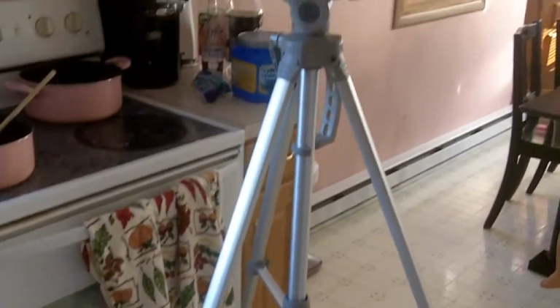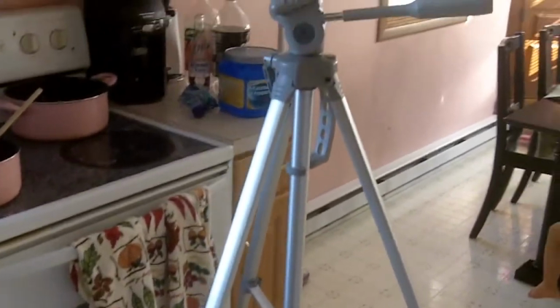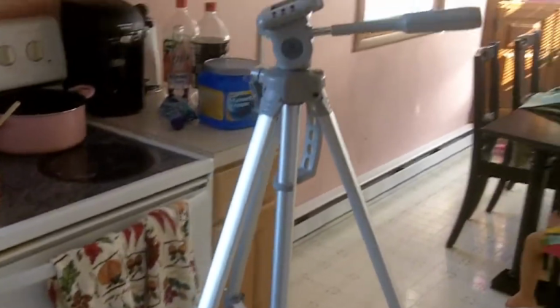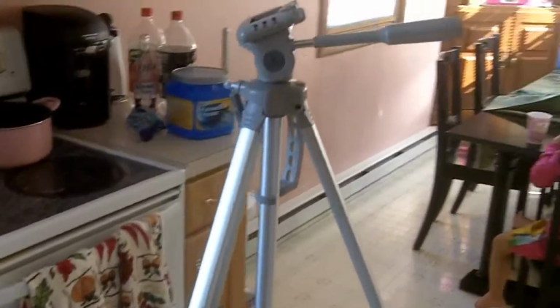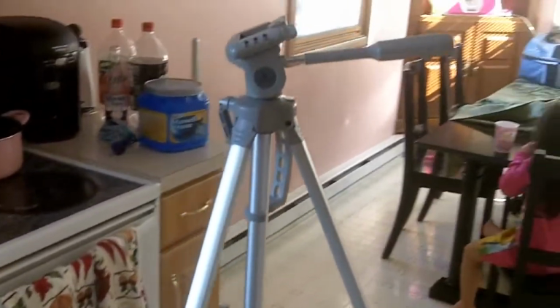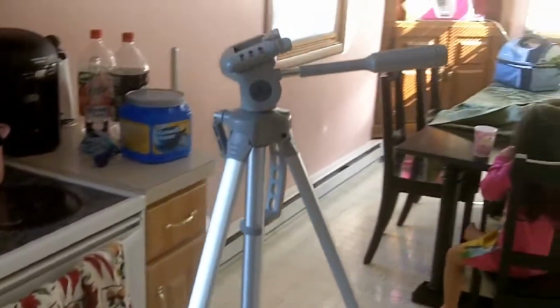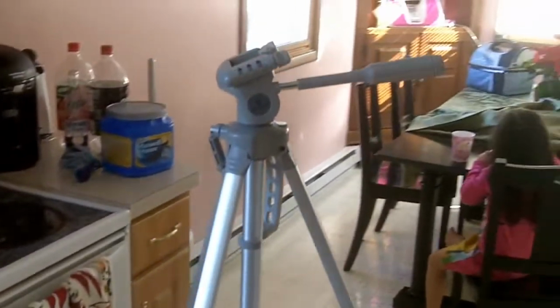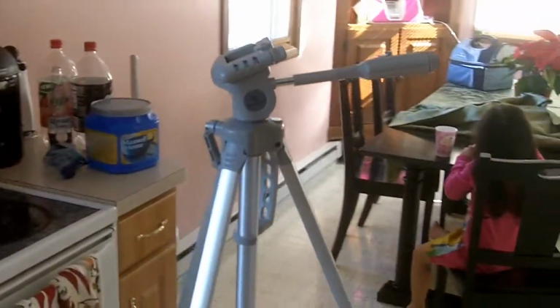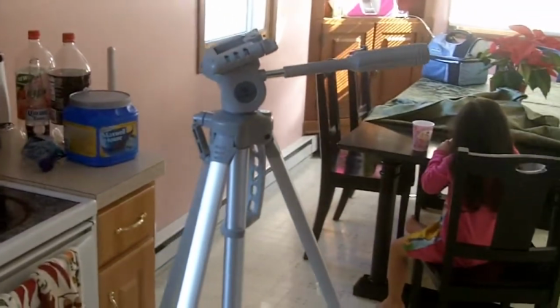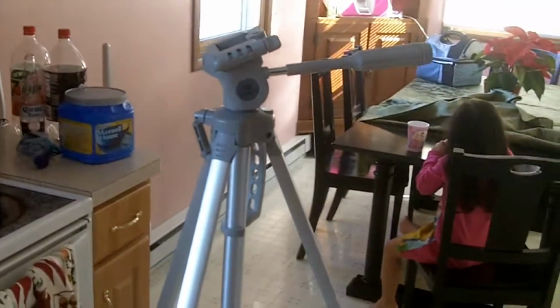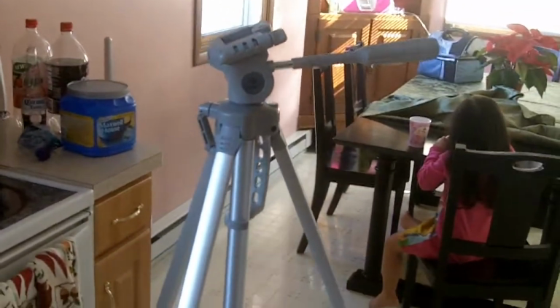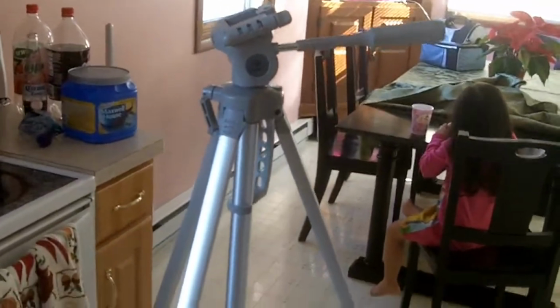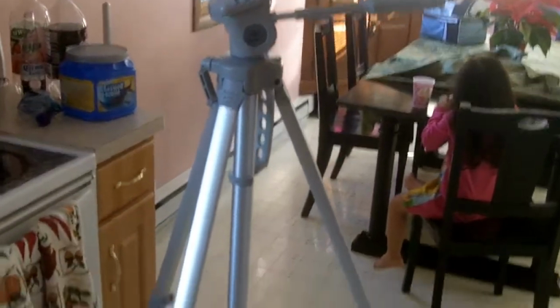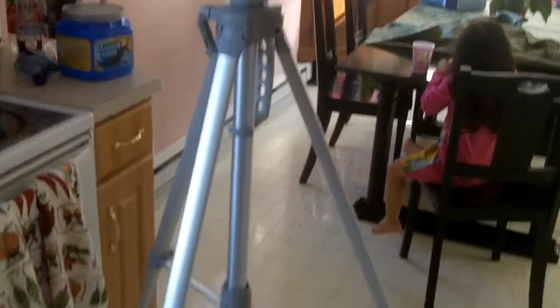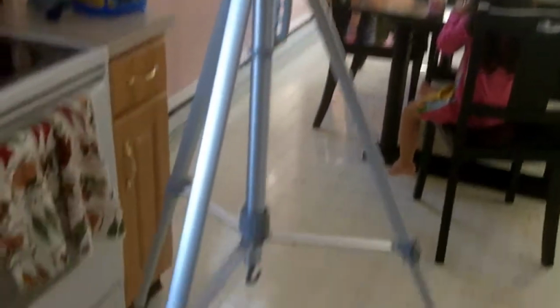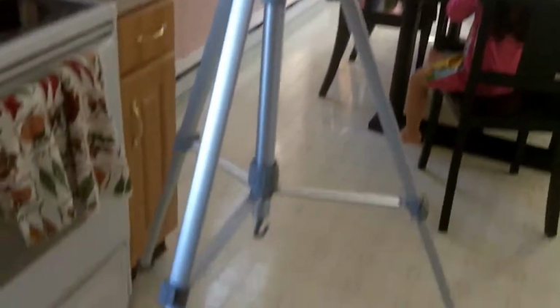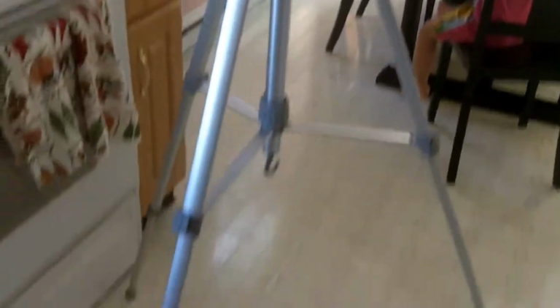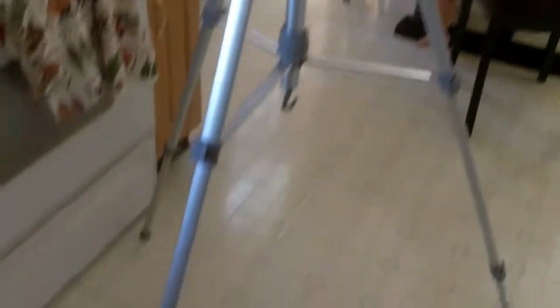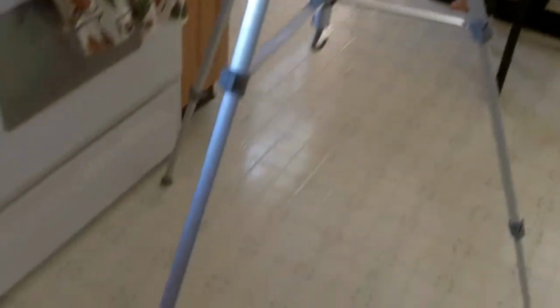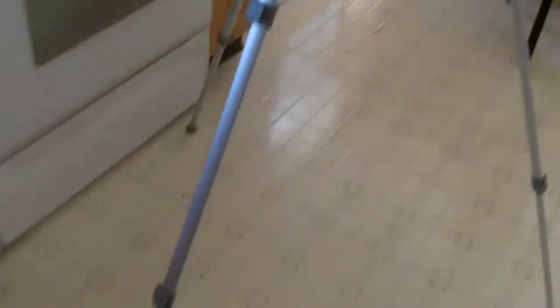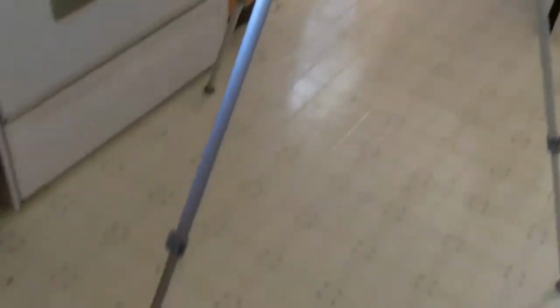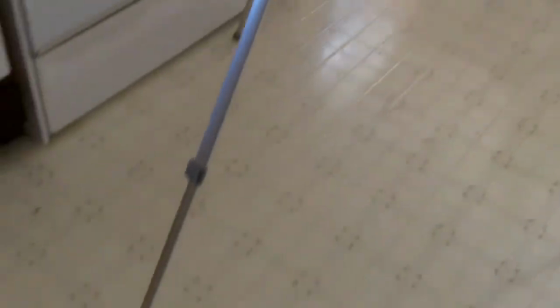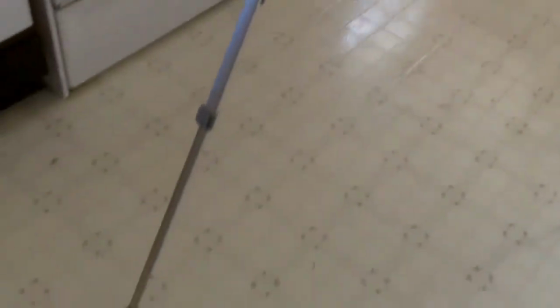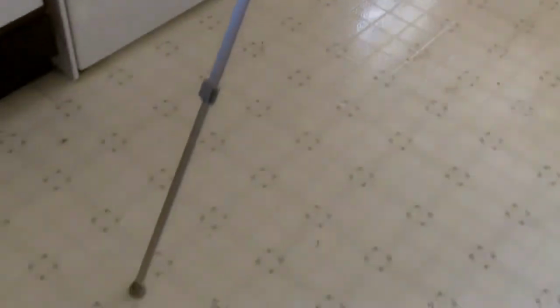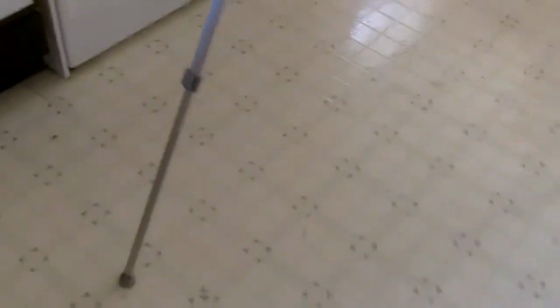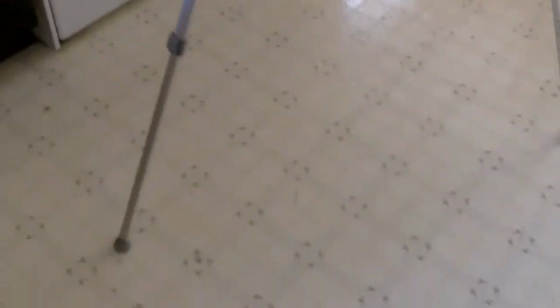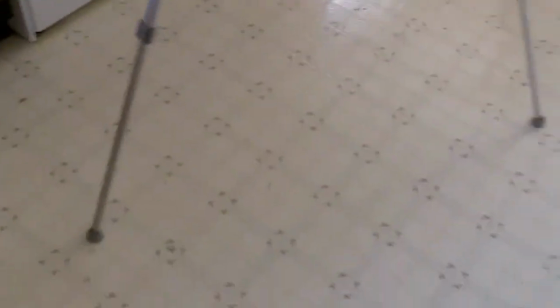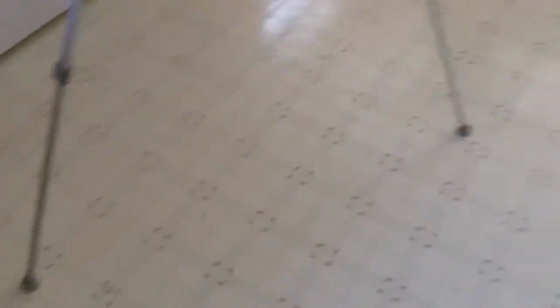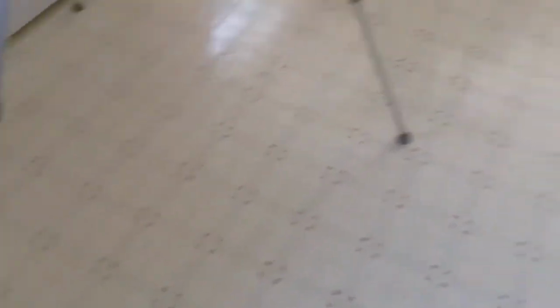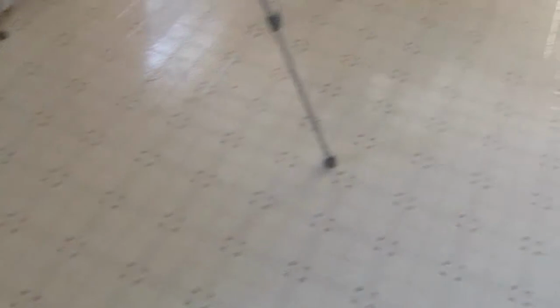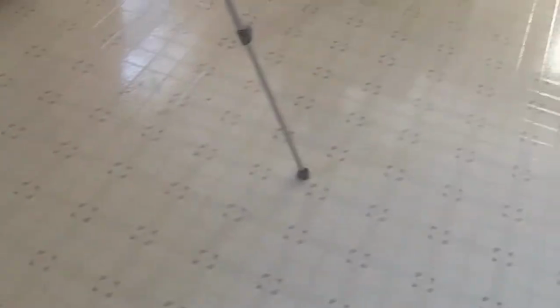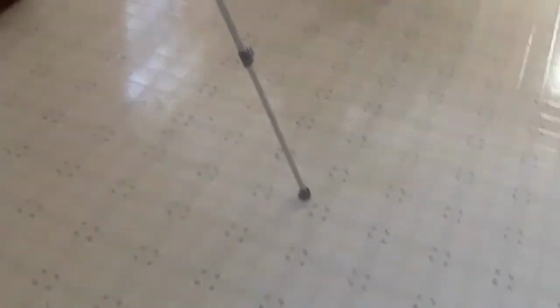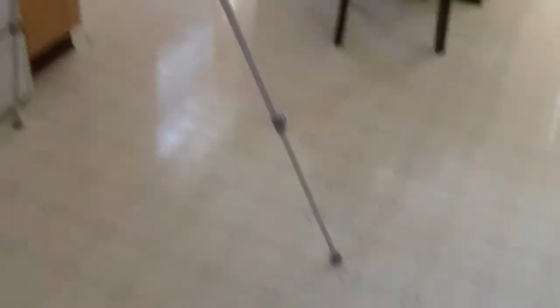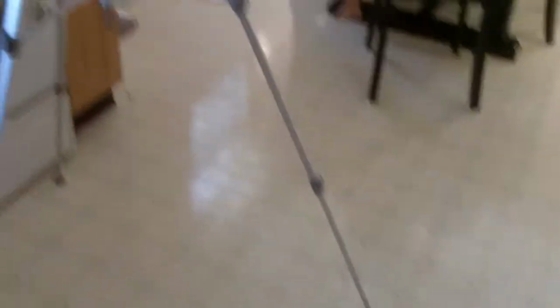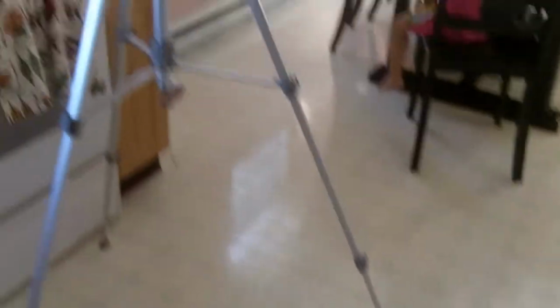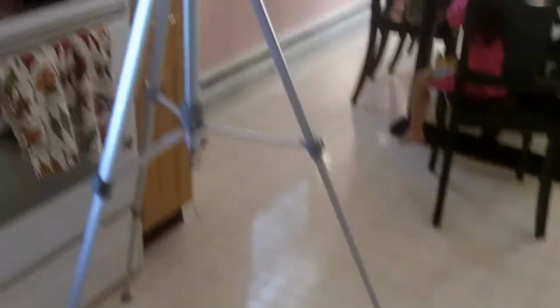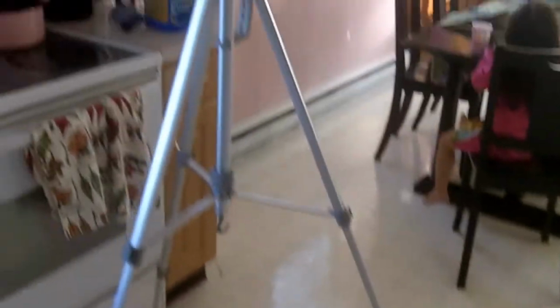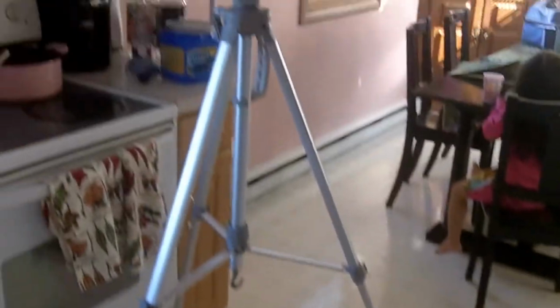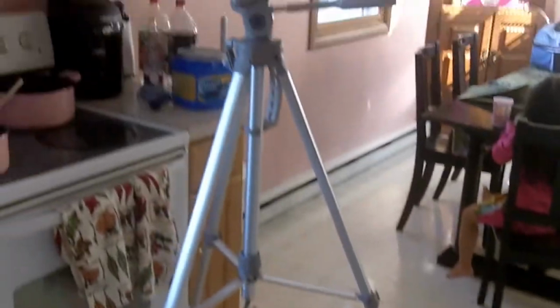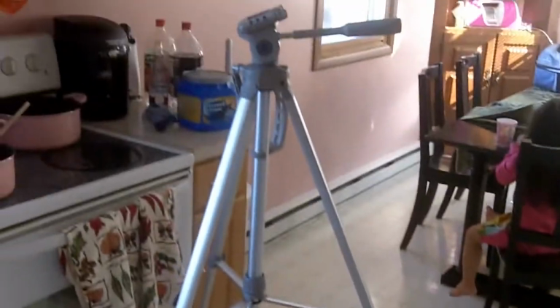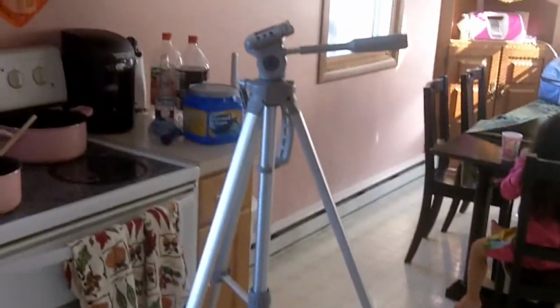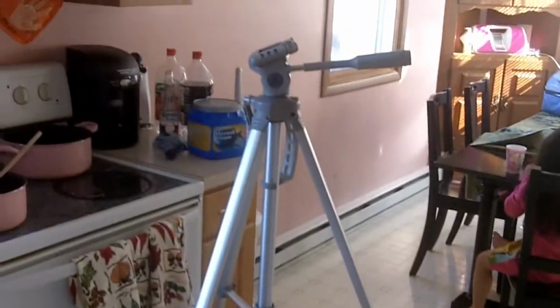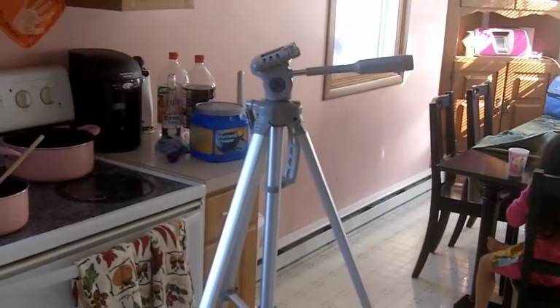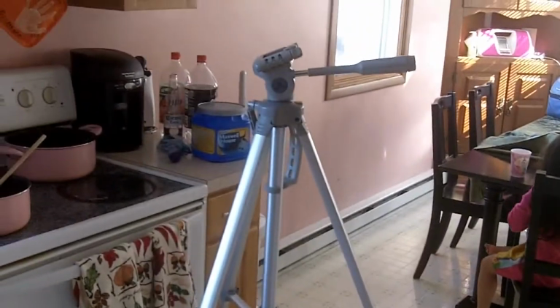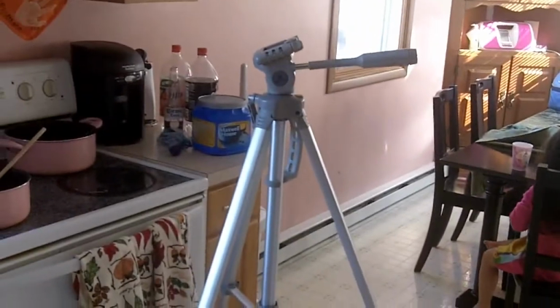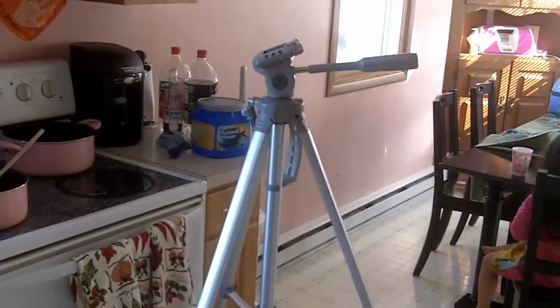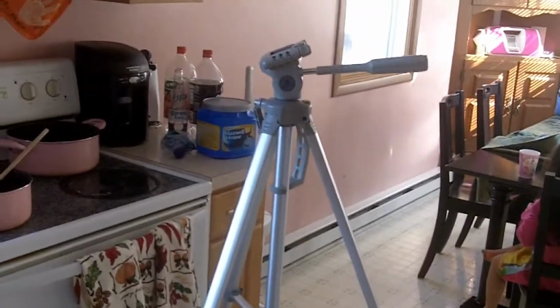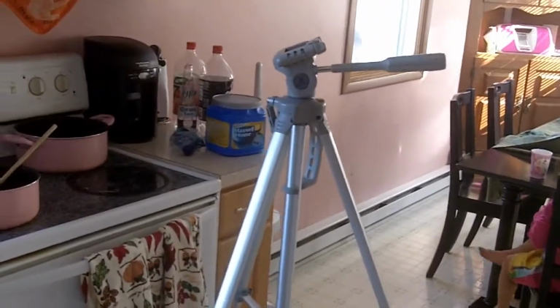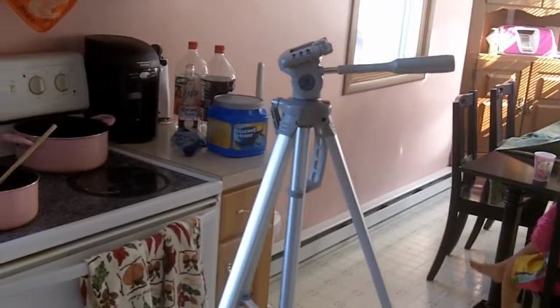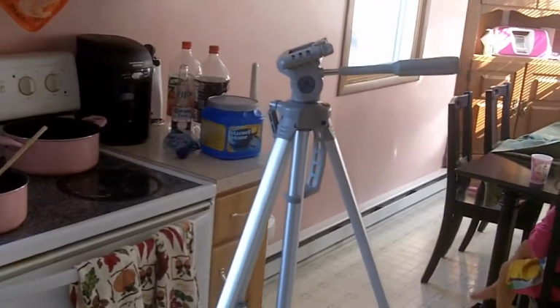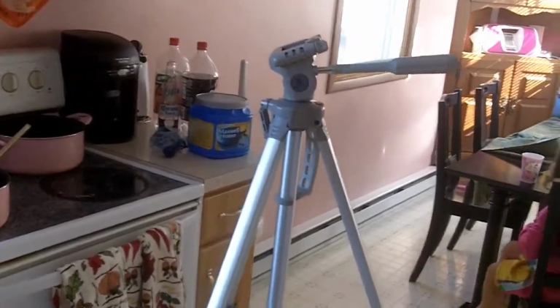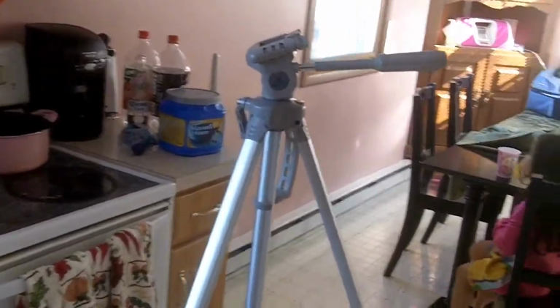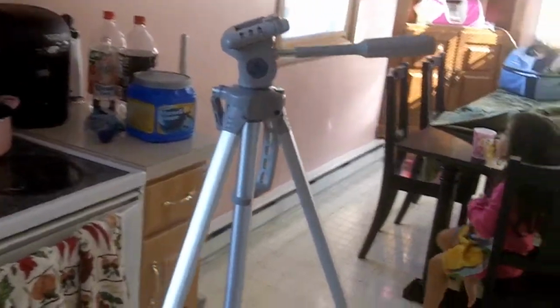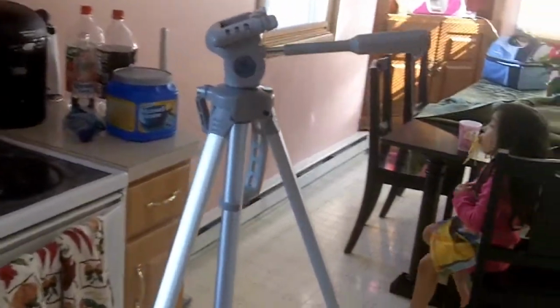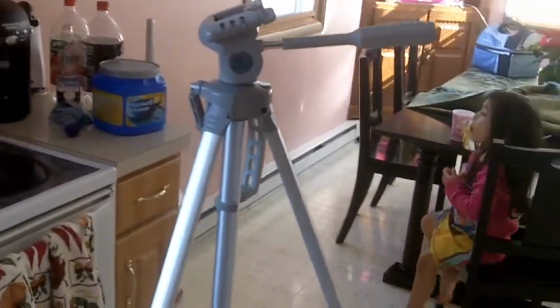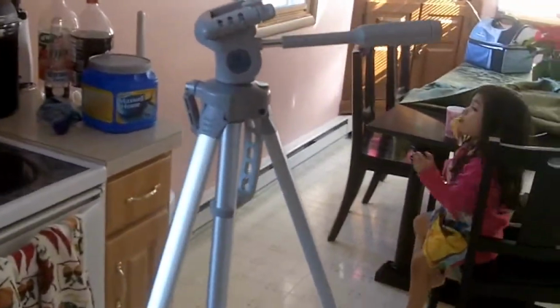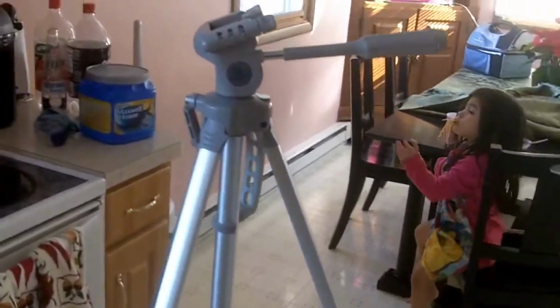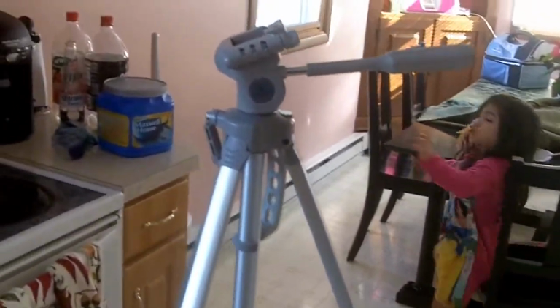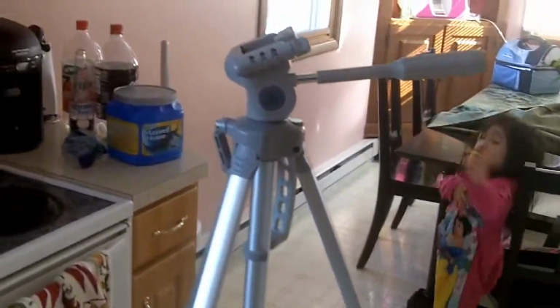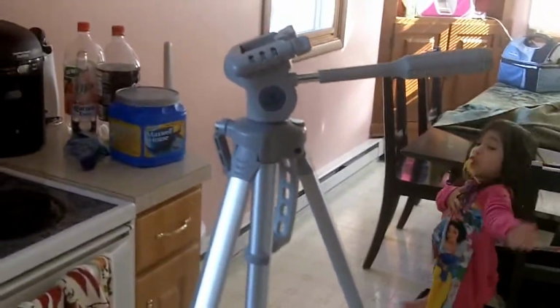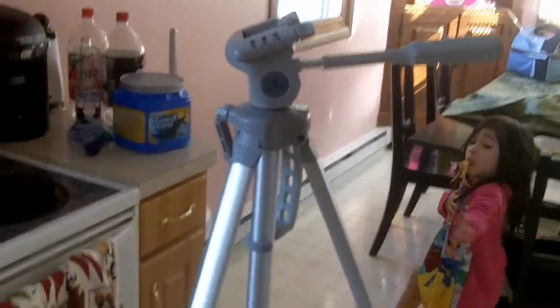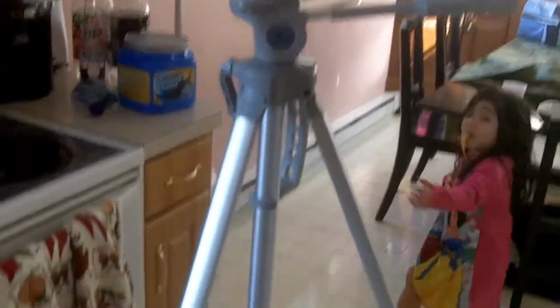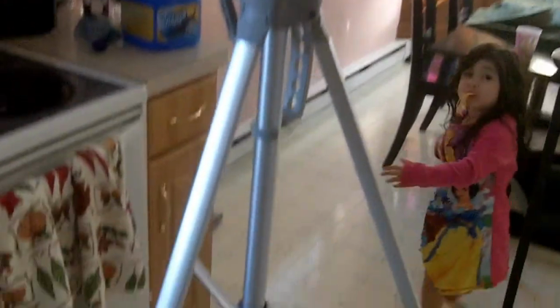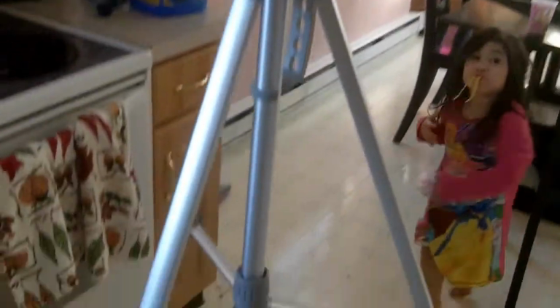Let me show you guys the tripod I got for Christmas. This is it, 66 inches high.